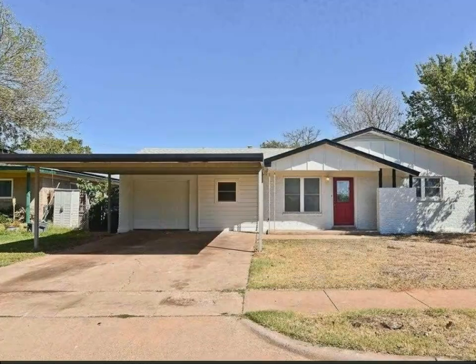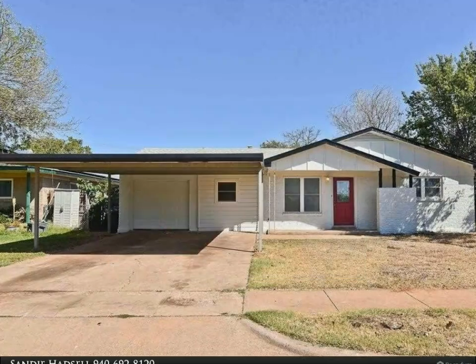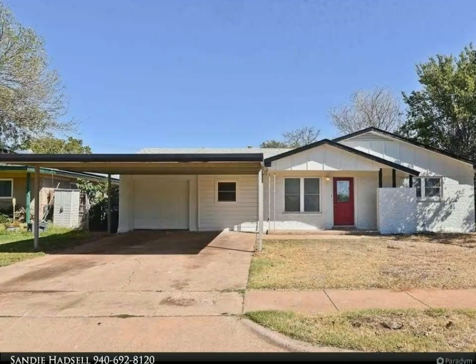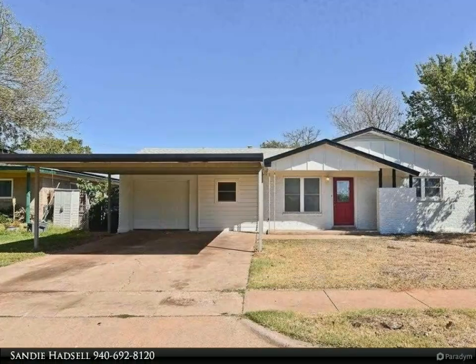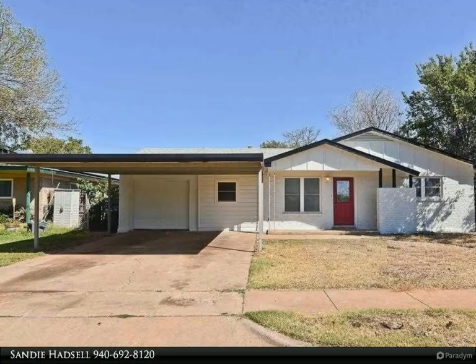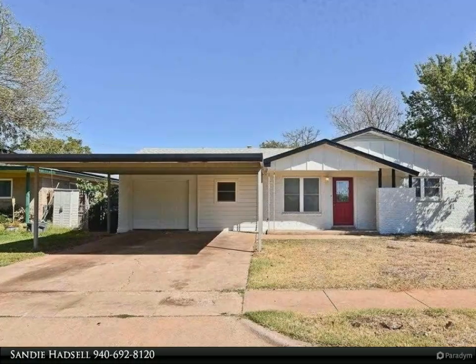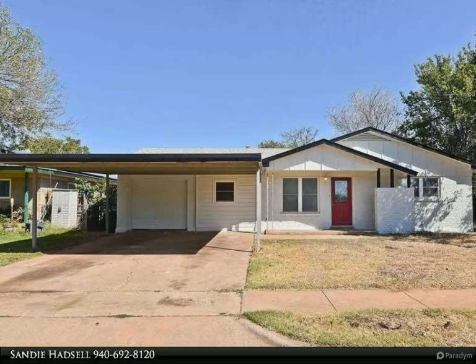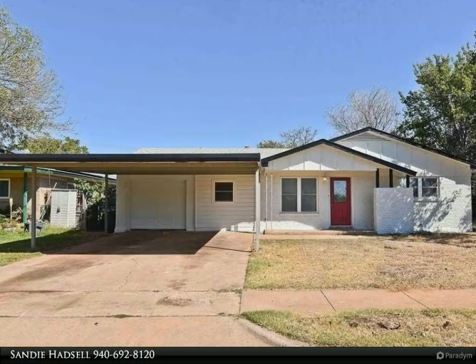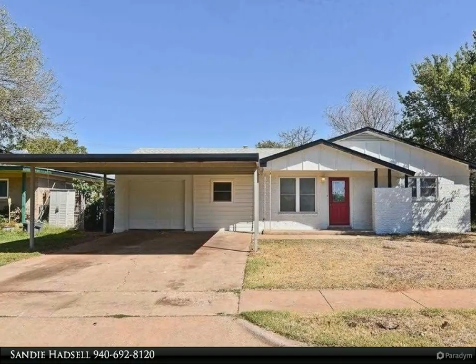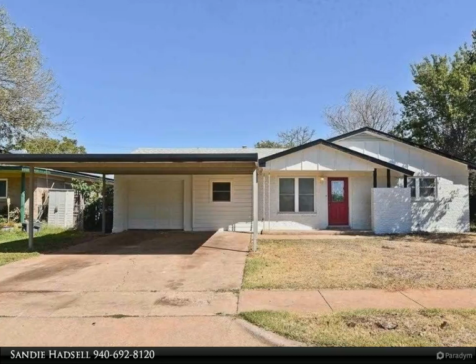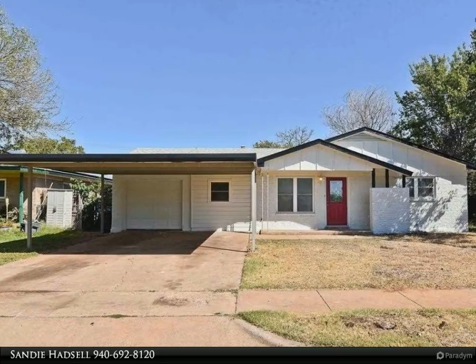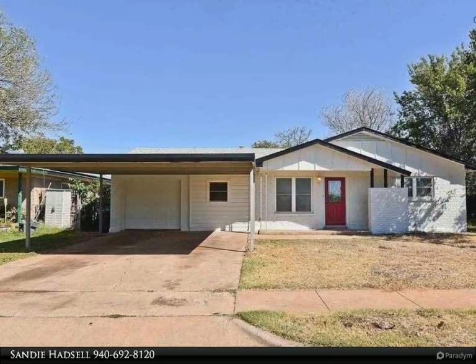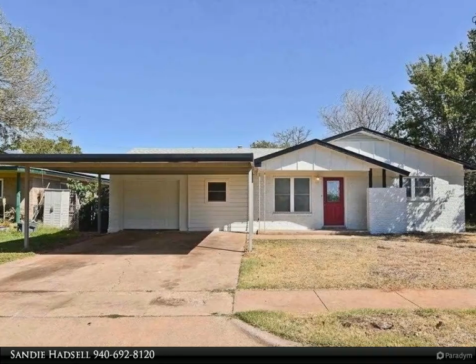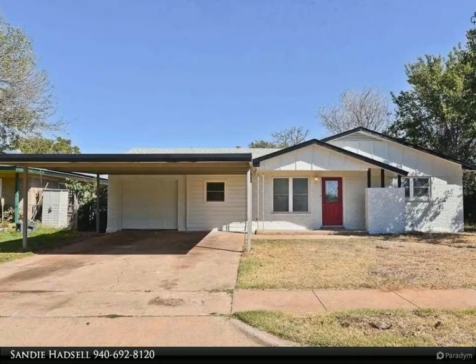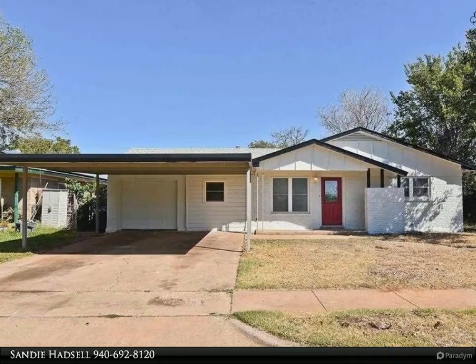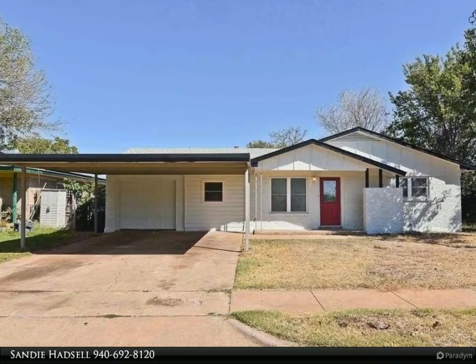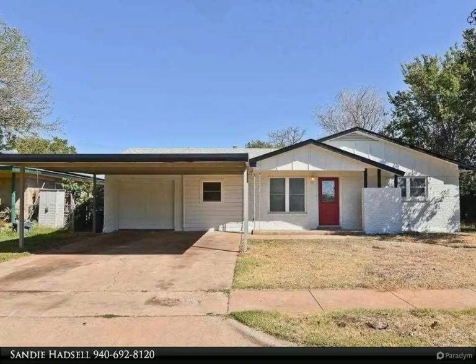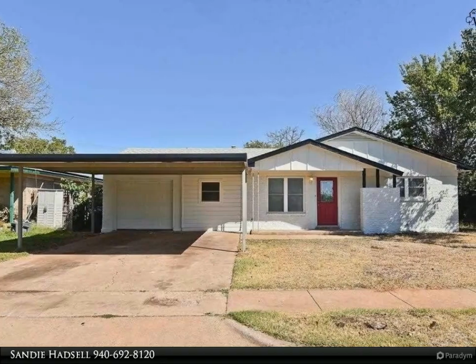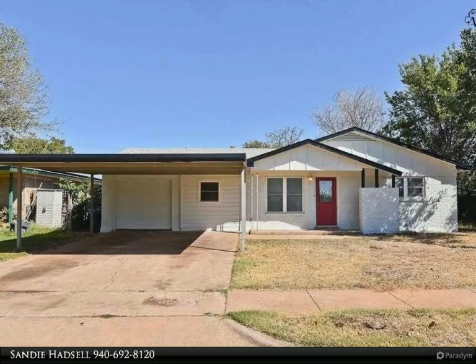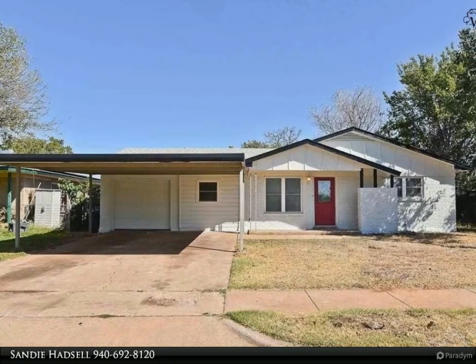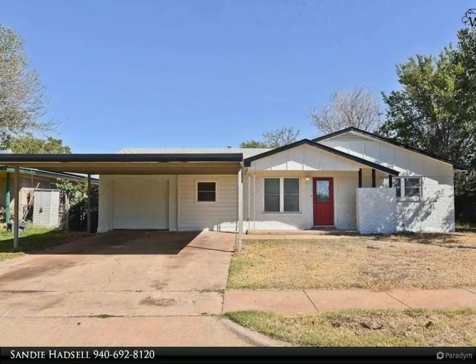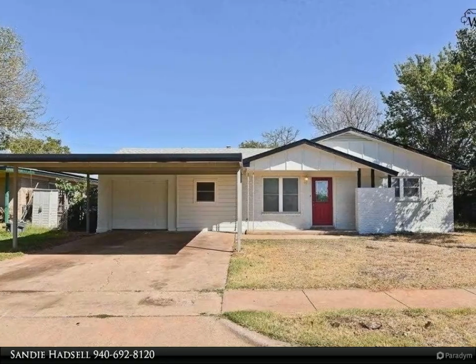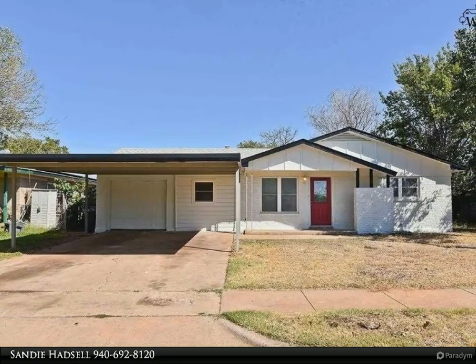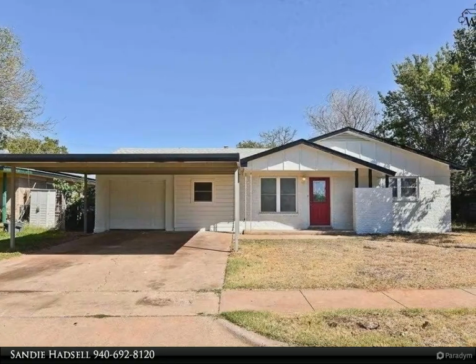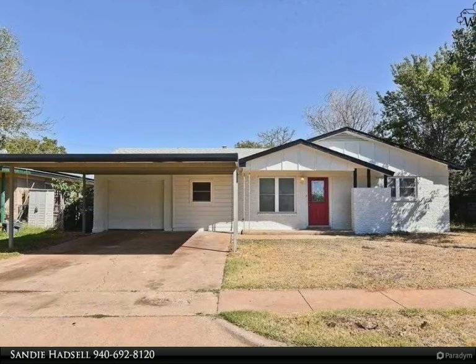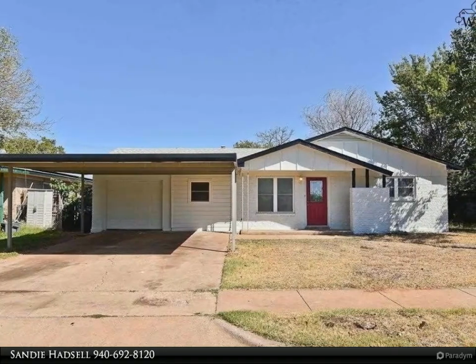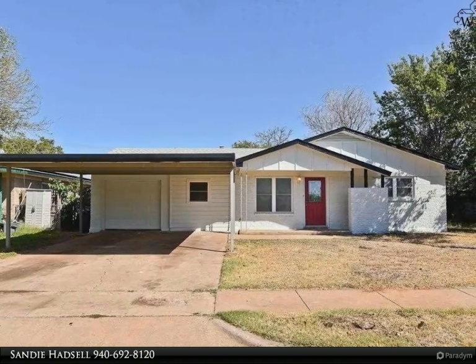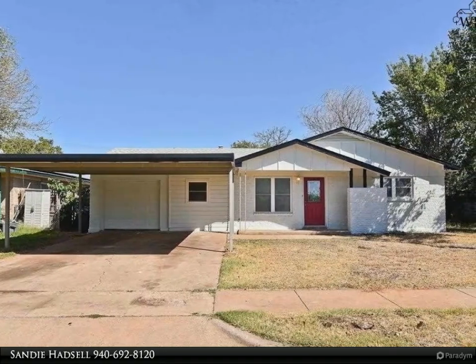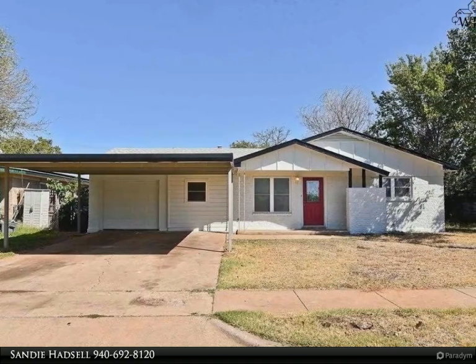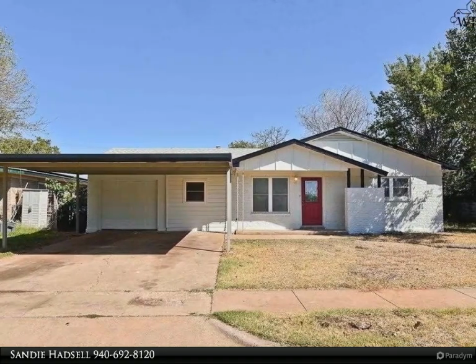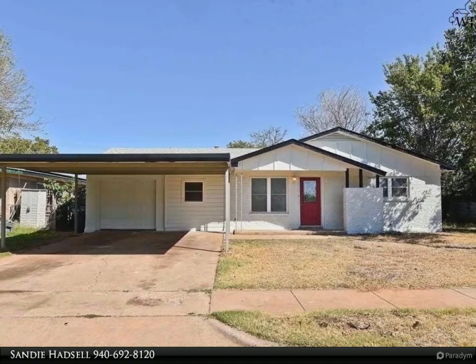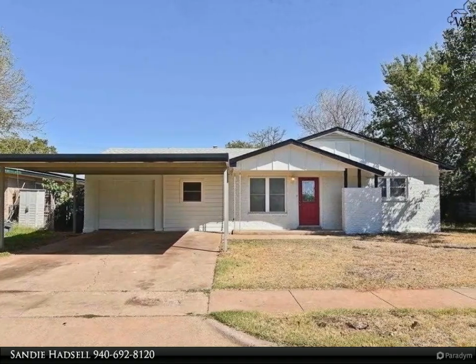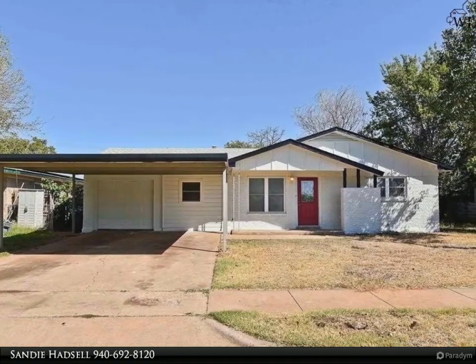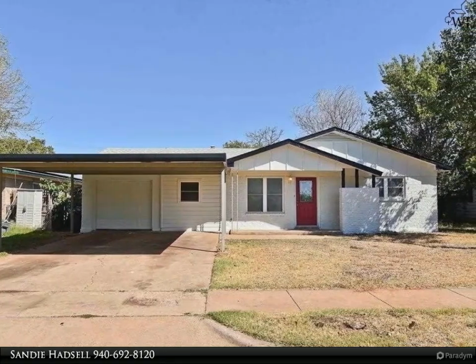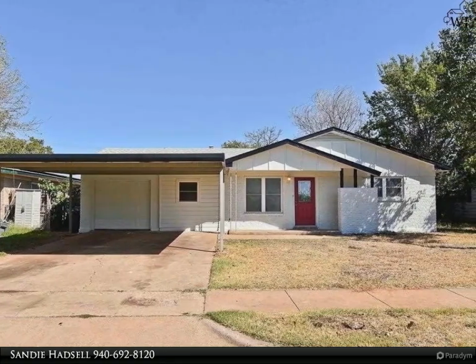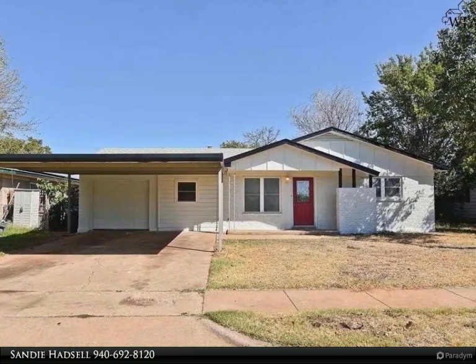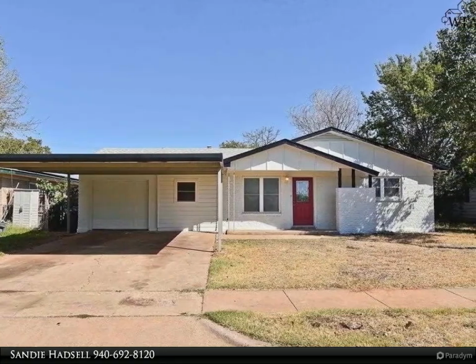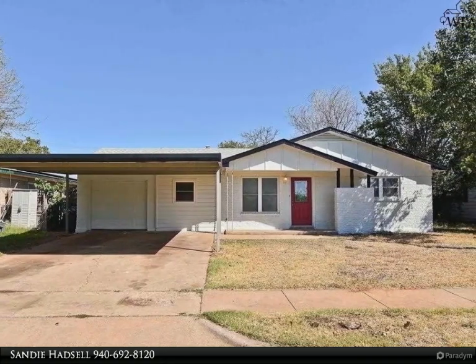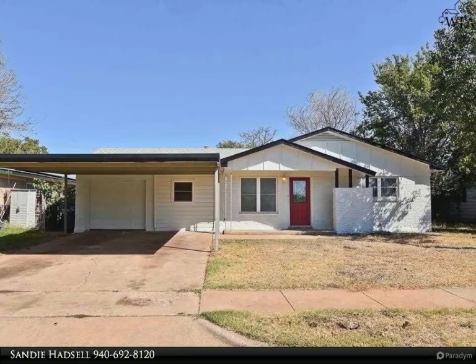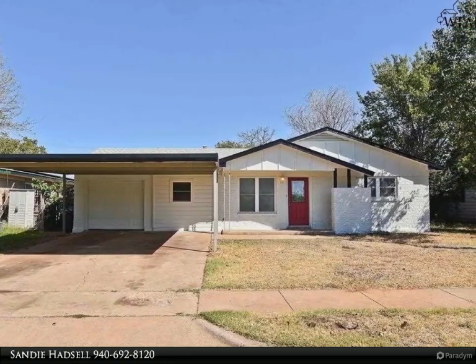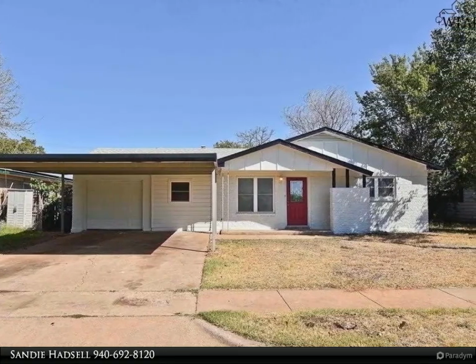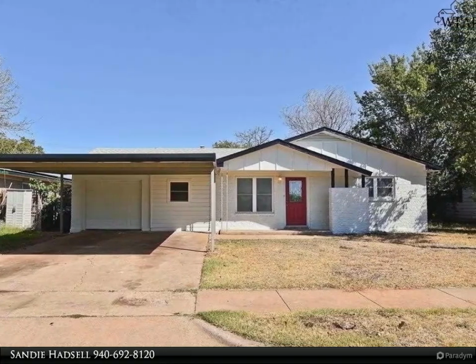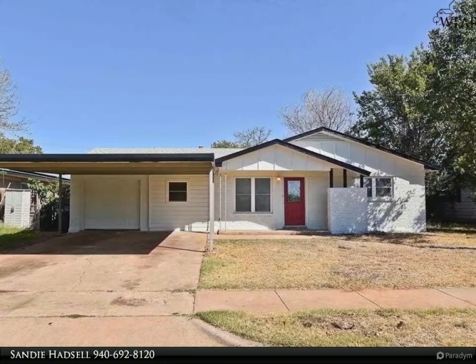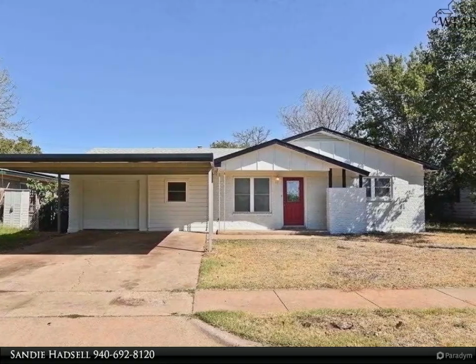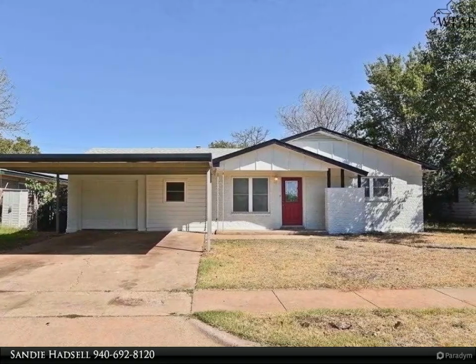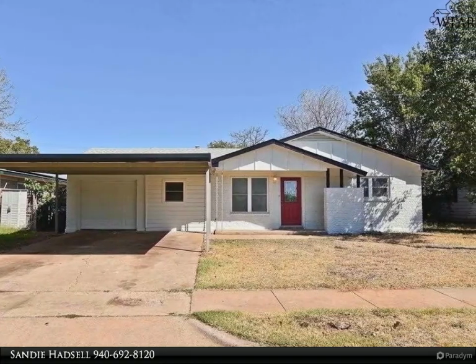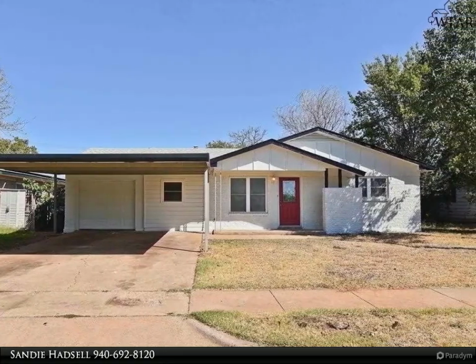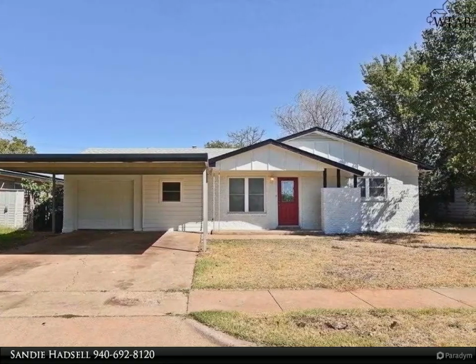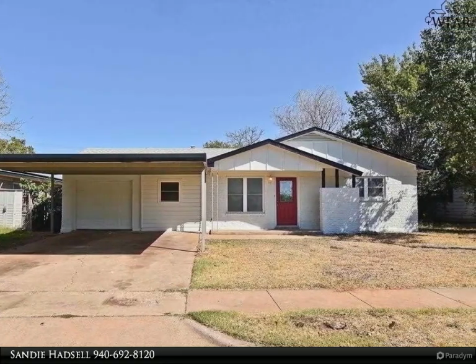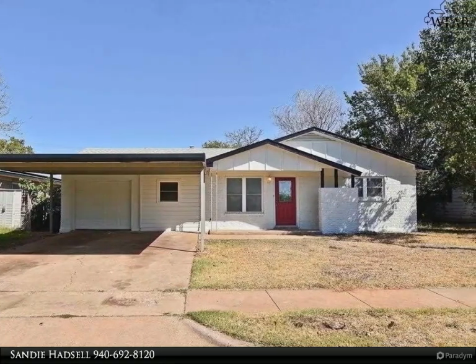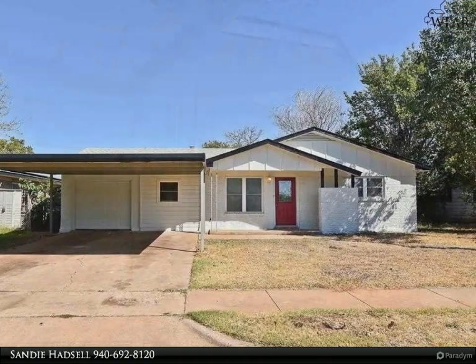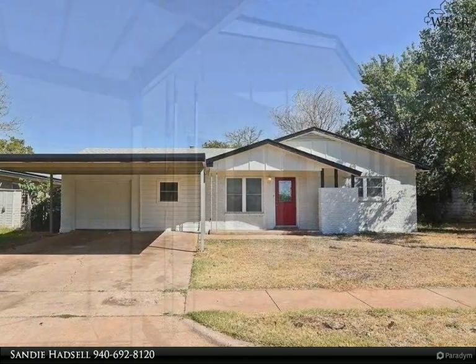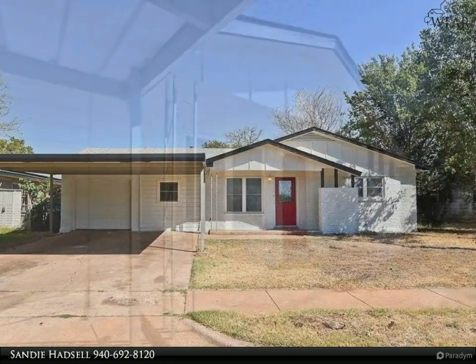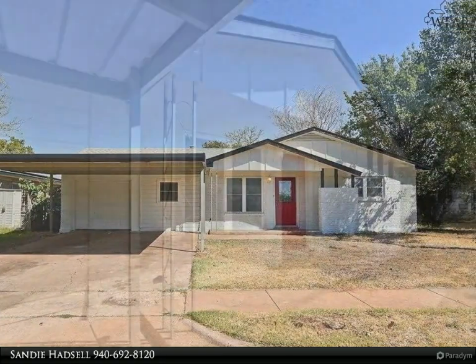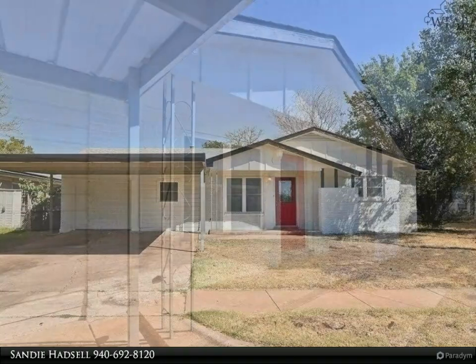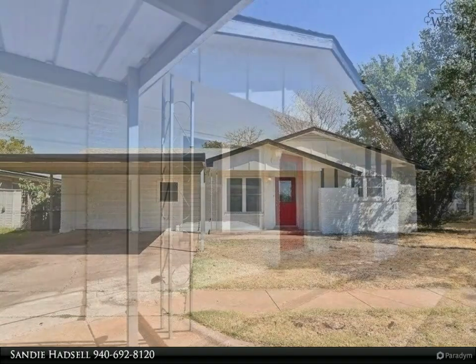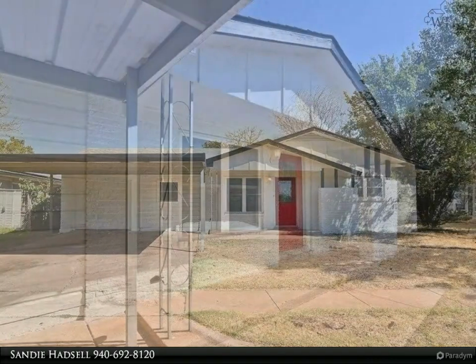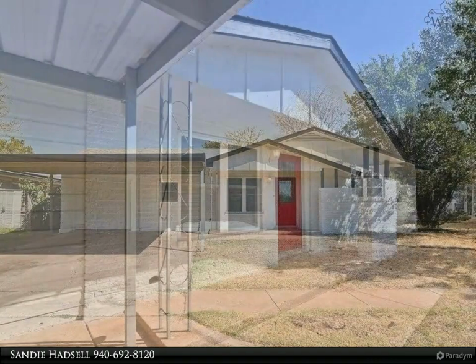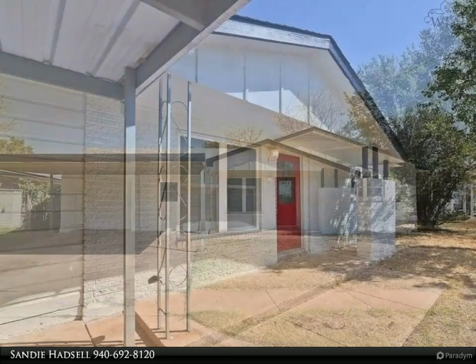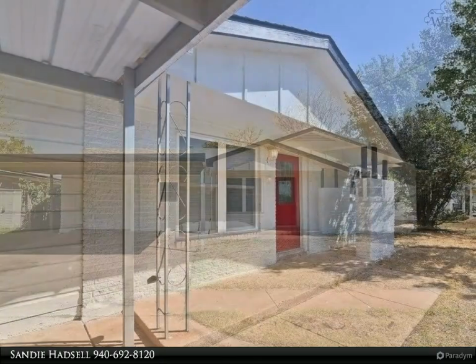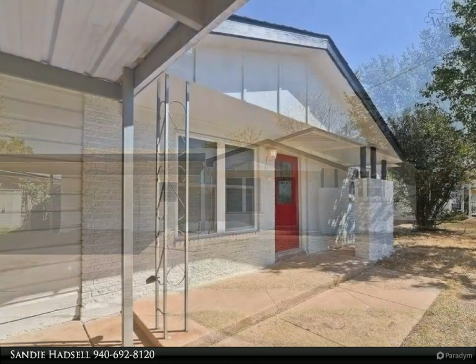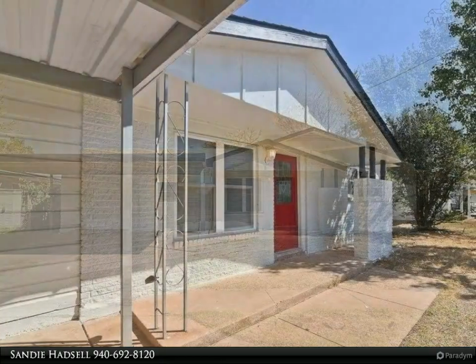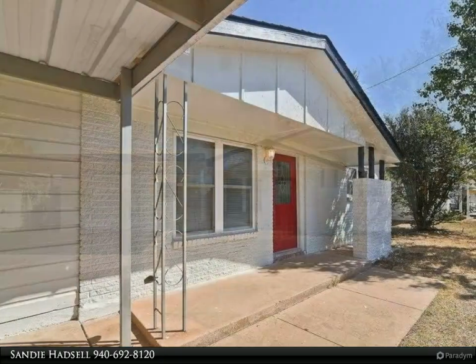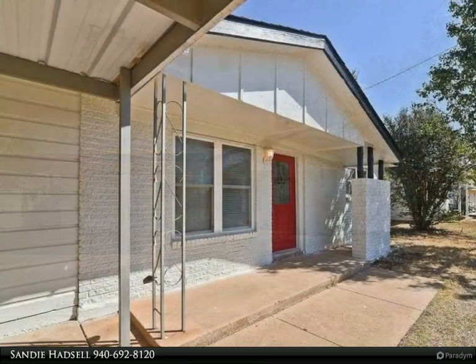A great home awaits, freshly painted with updates. Spacious 3-bedroom home ready to move right in.